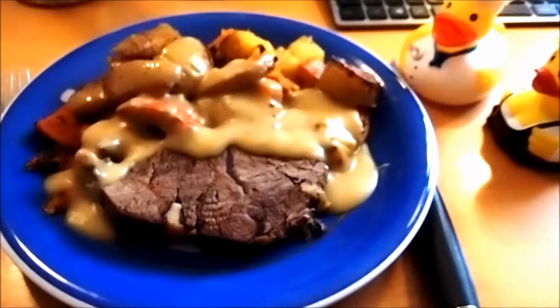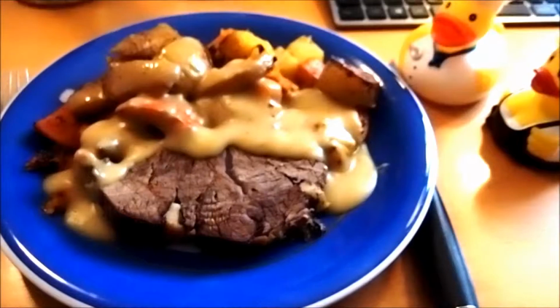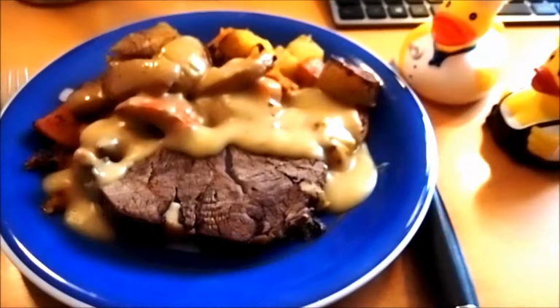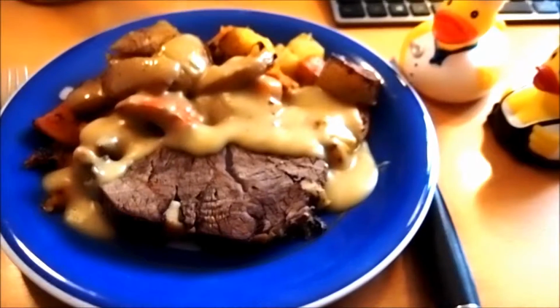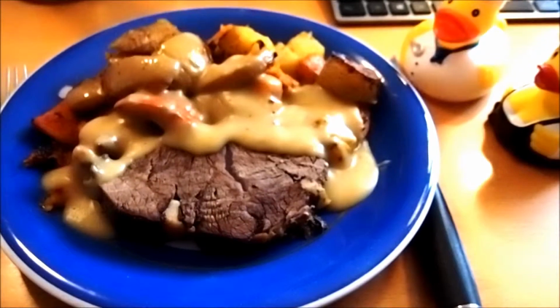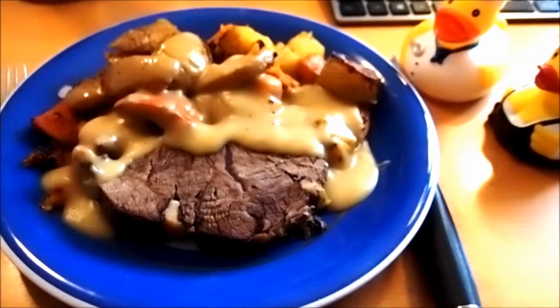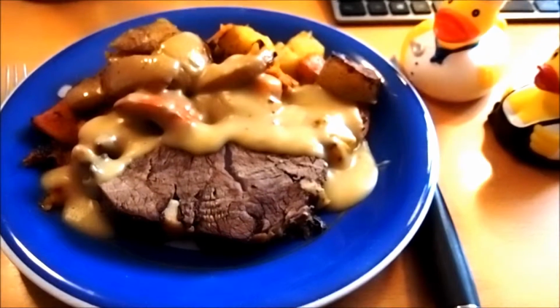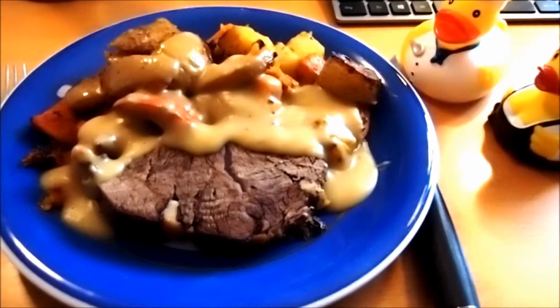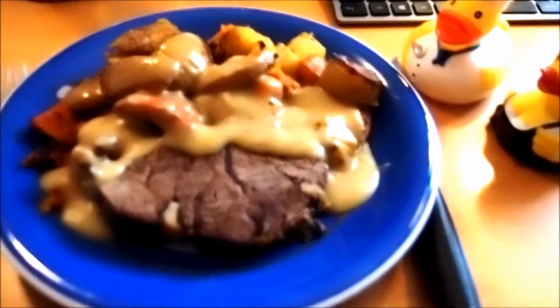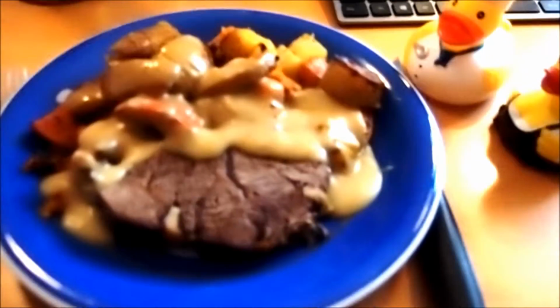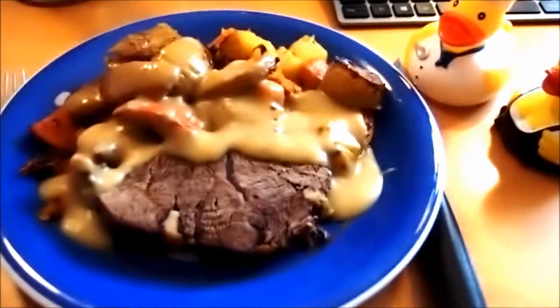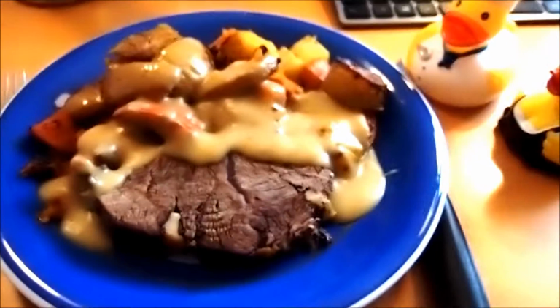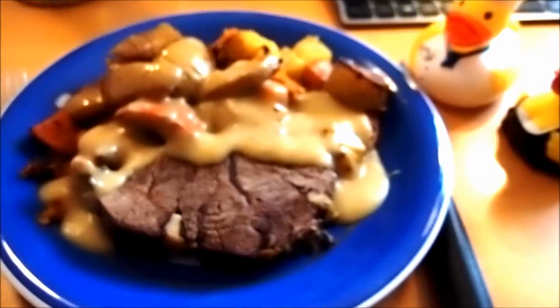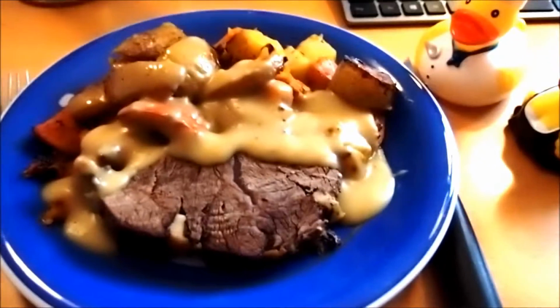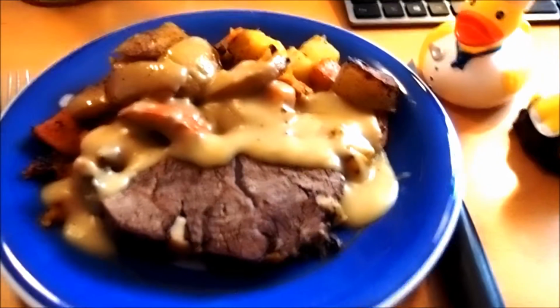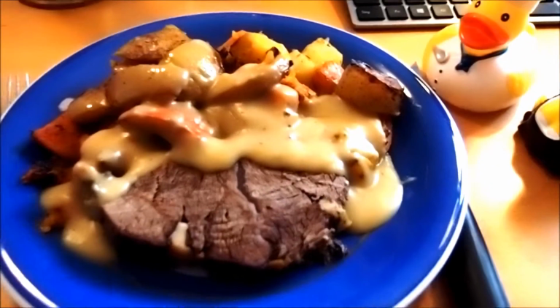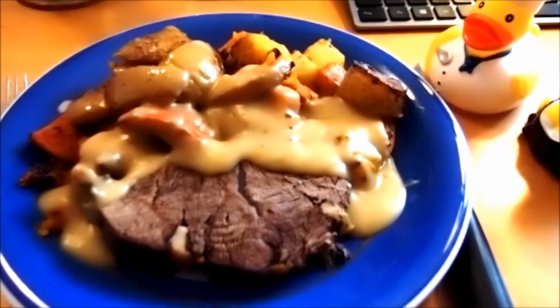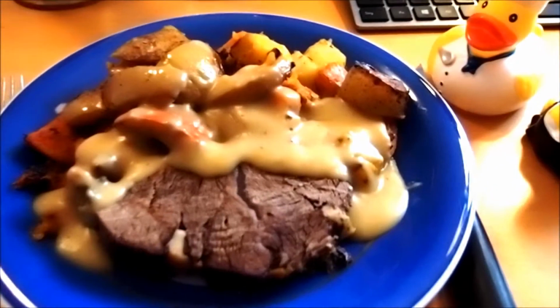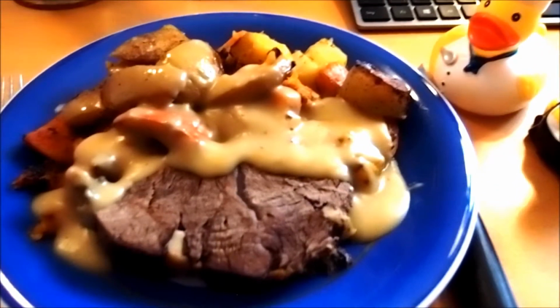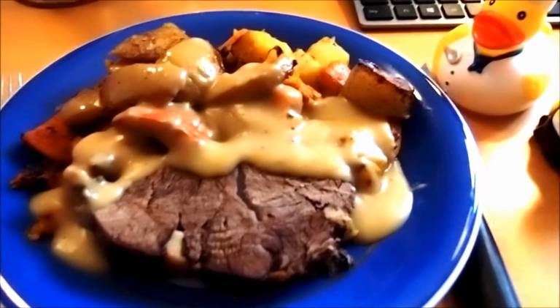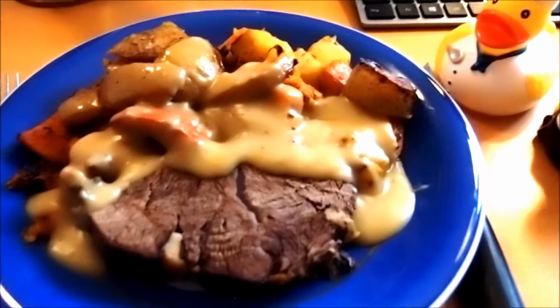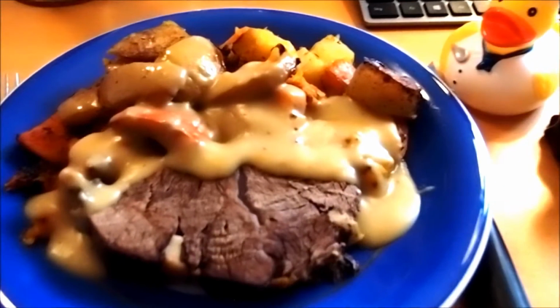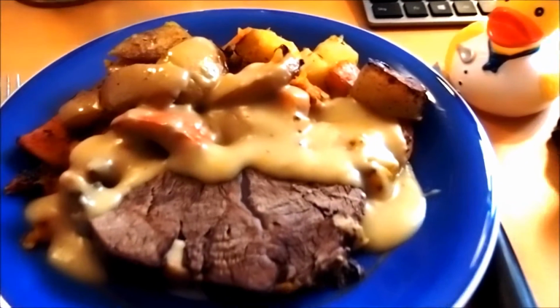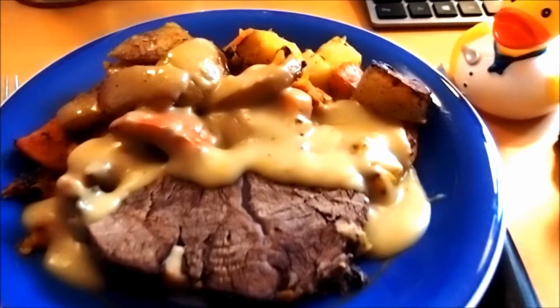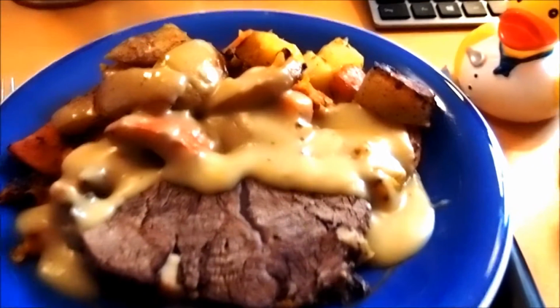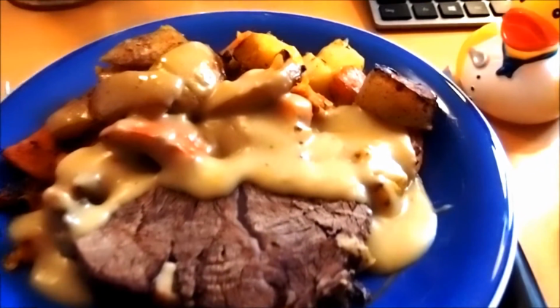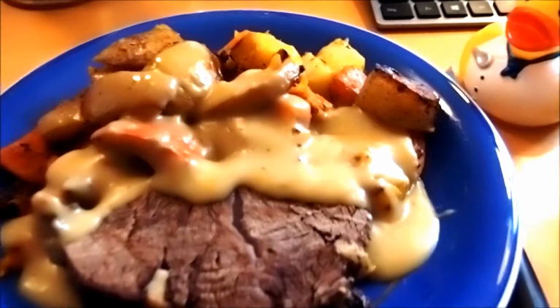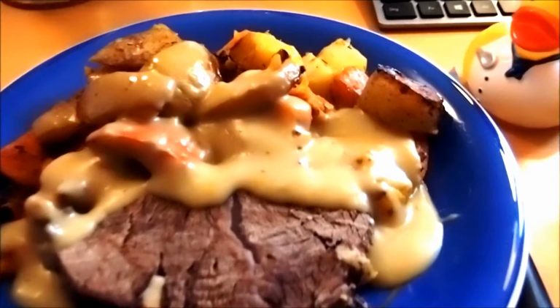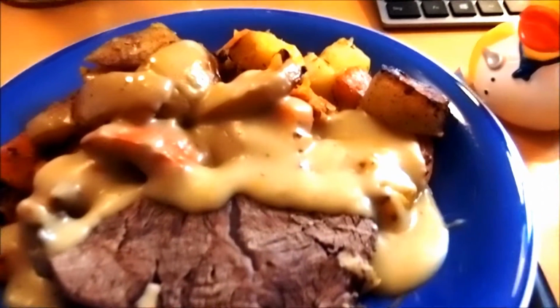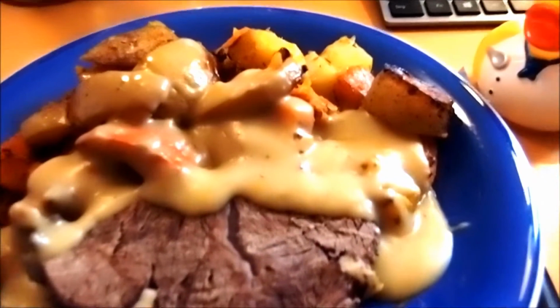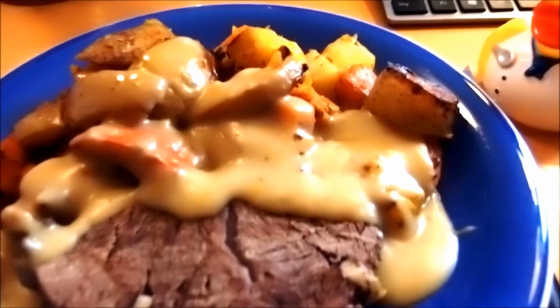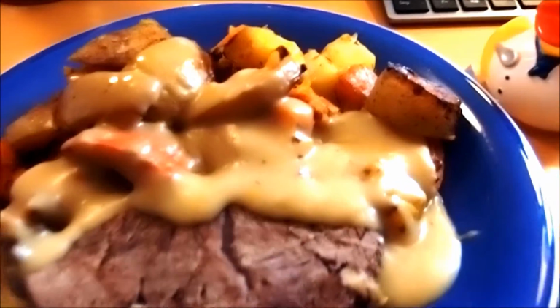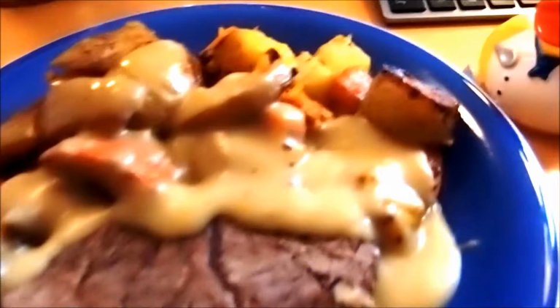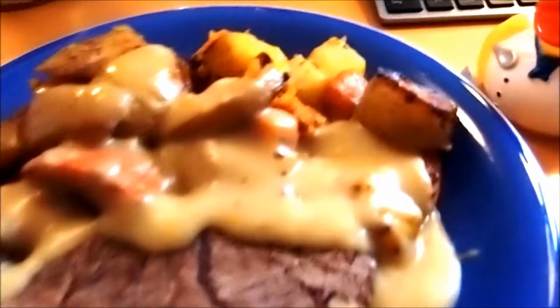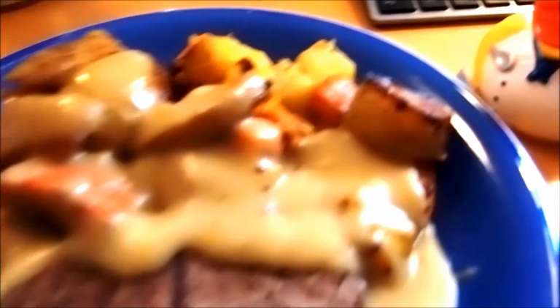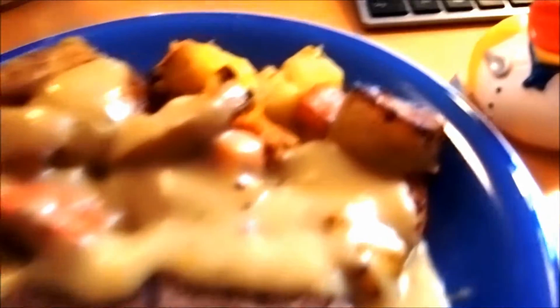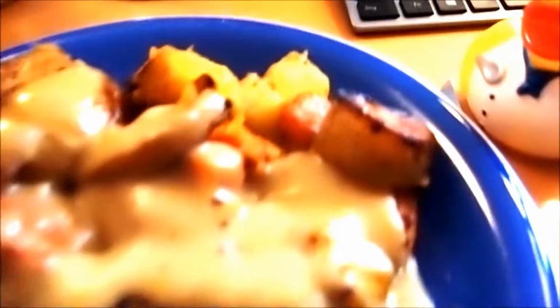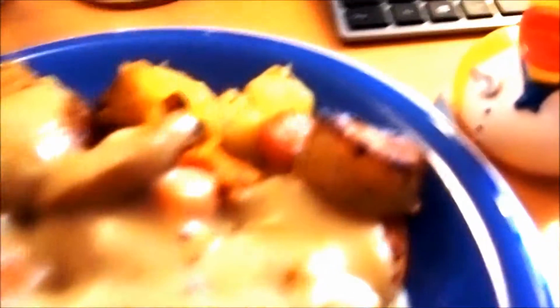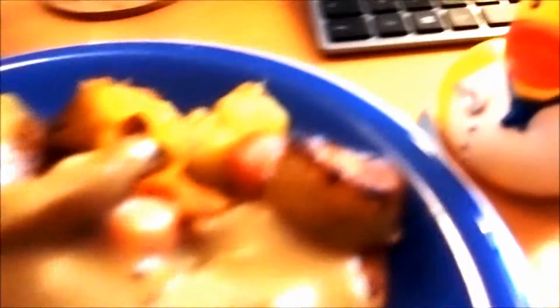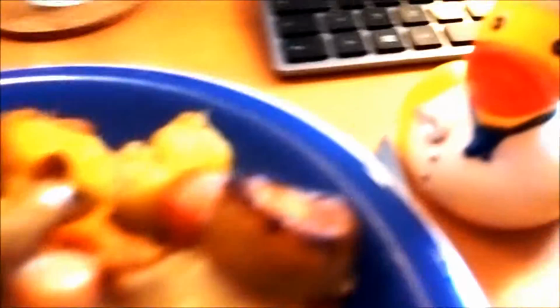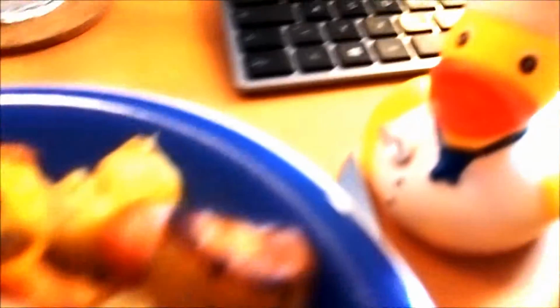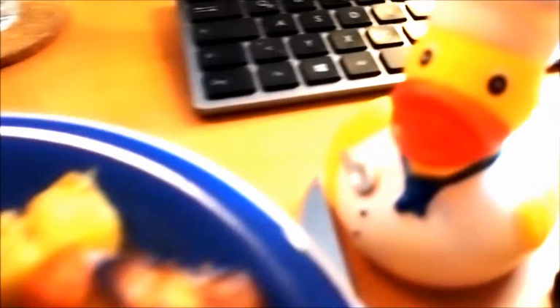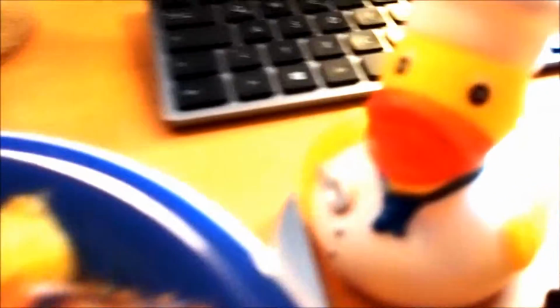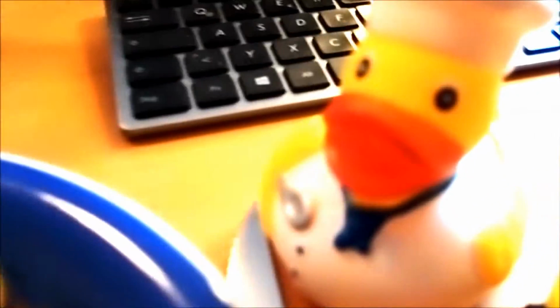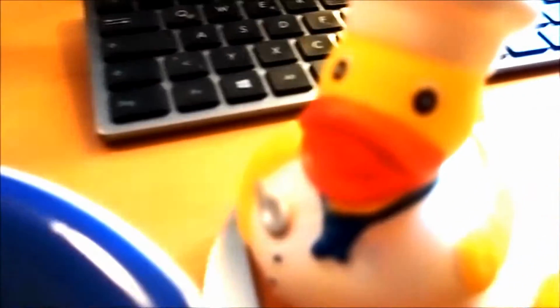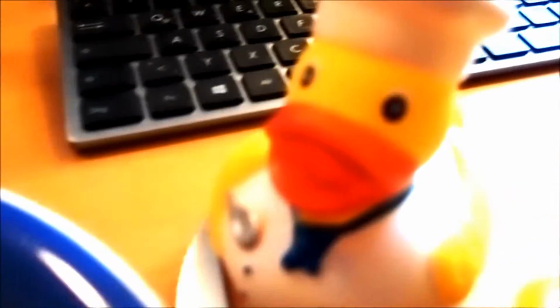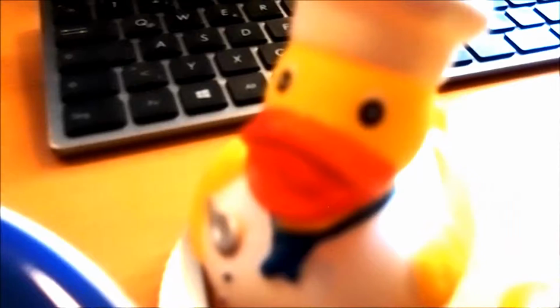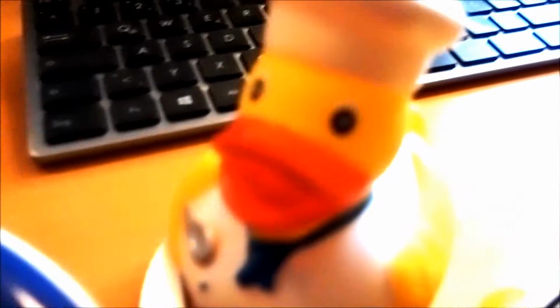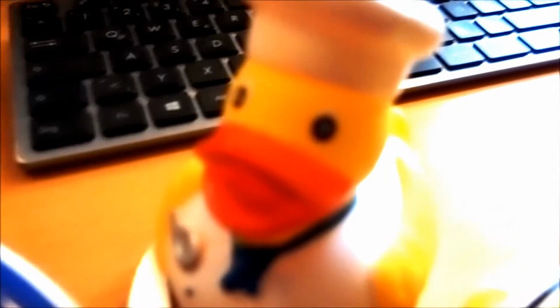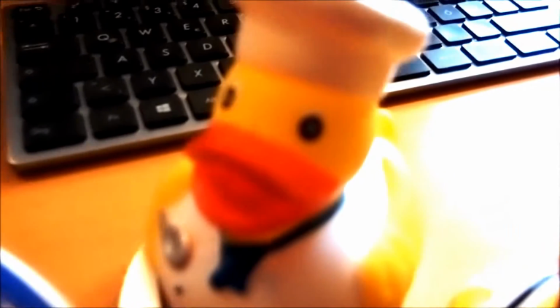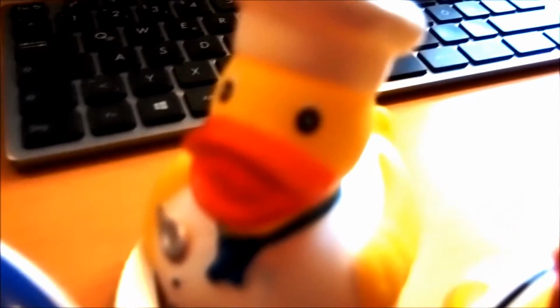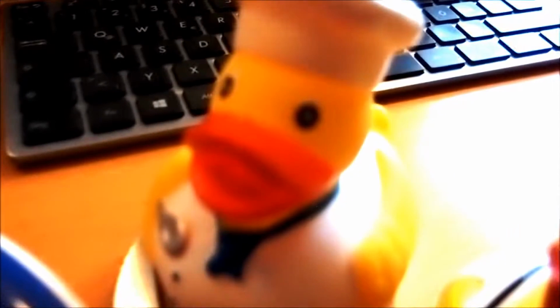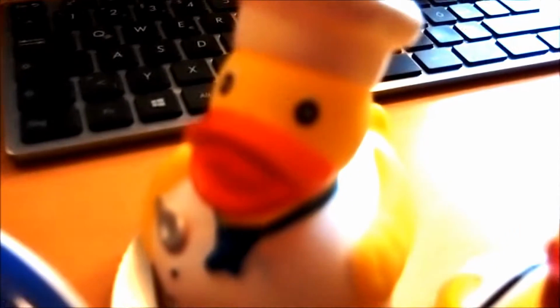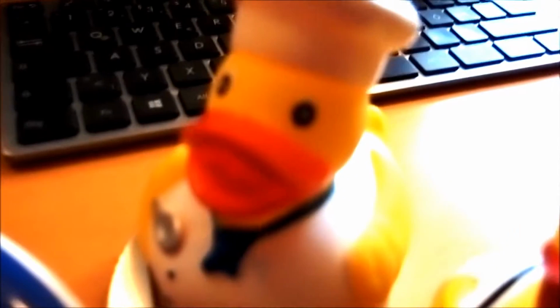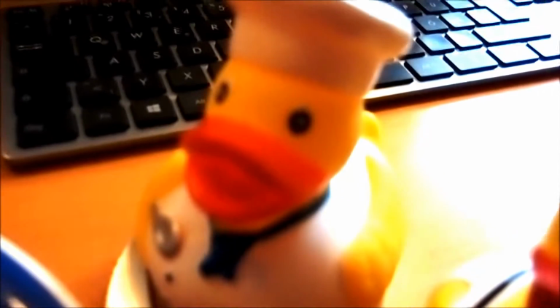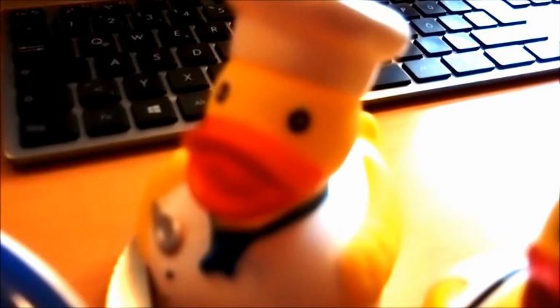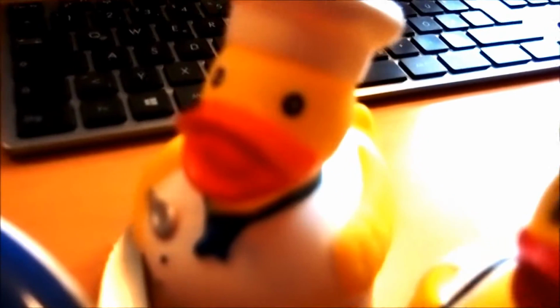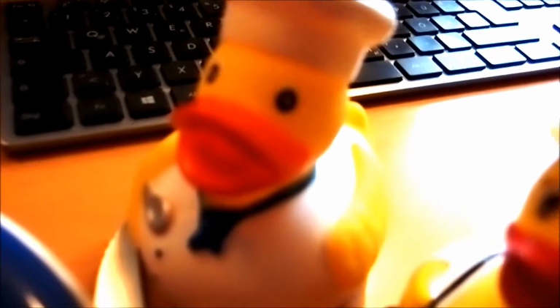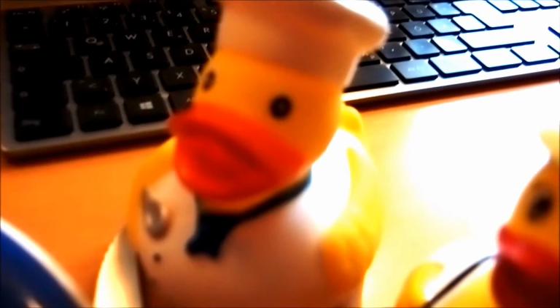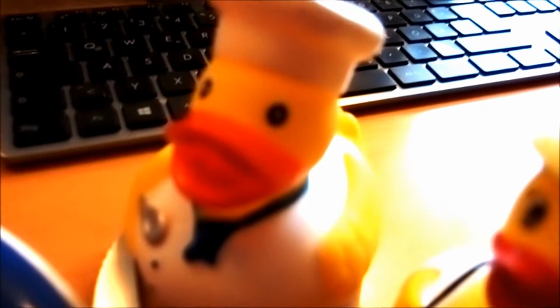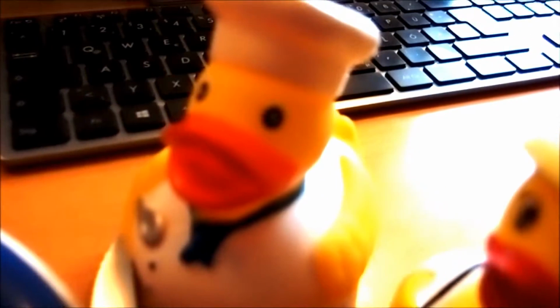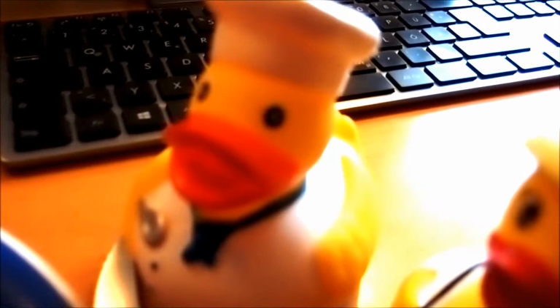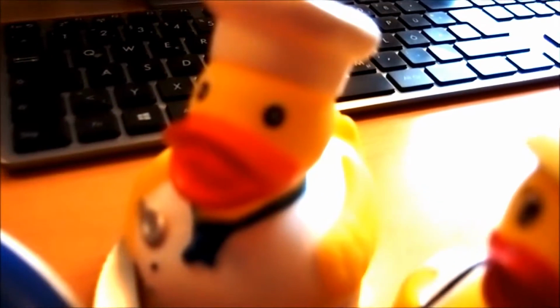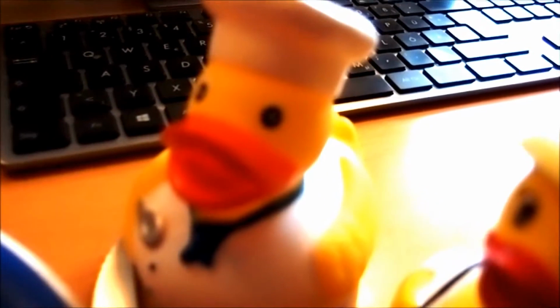Hi, this is FoggyFlash and this is my Halloween meal made for me by Chef Pierre.